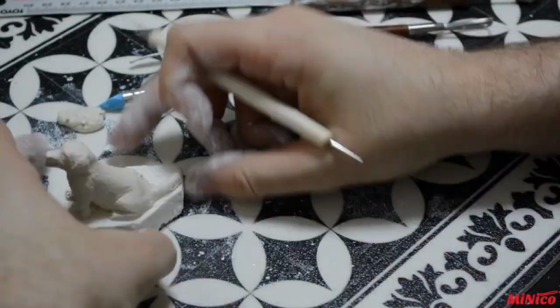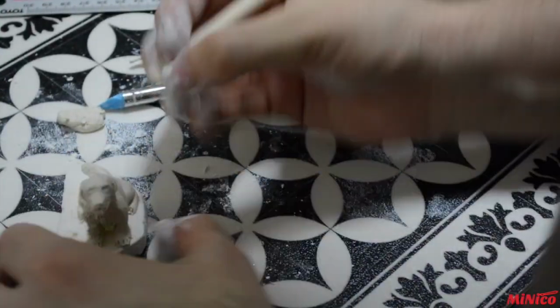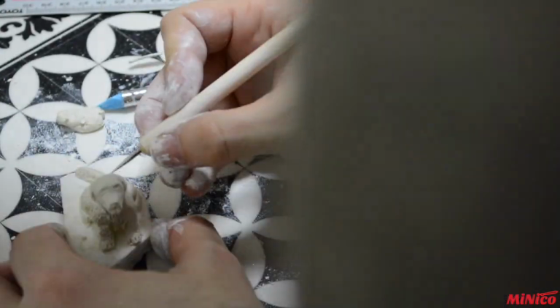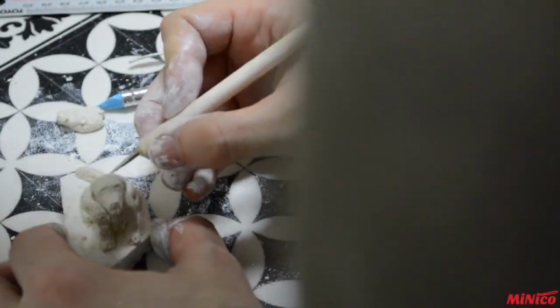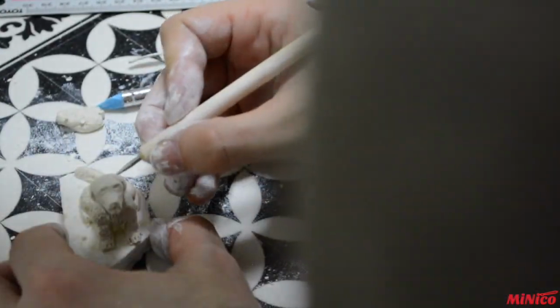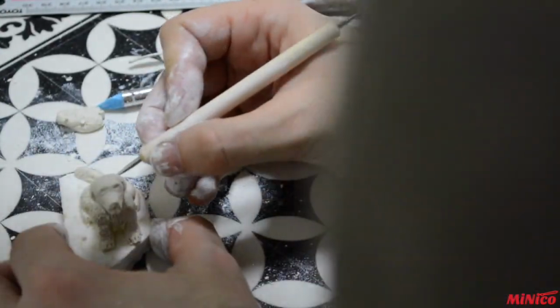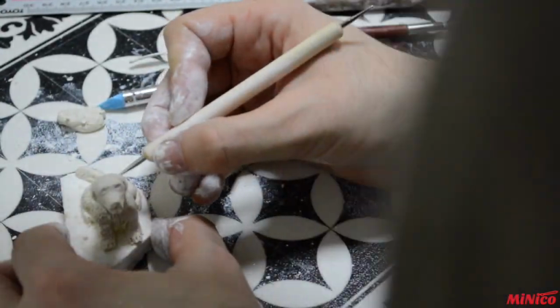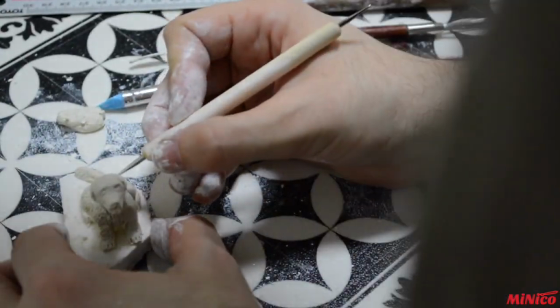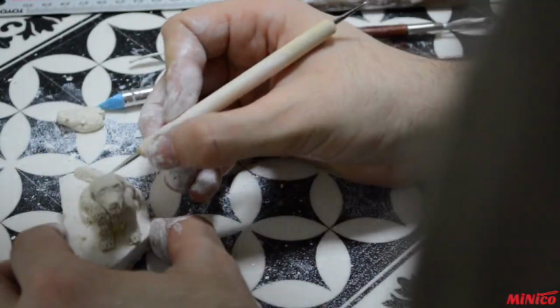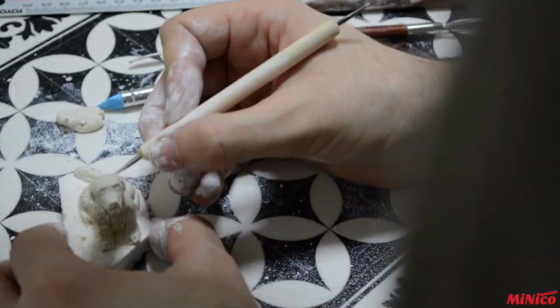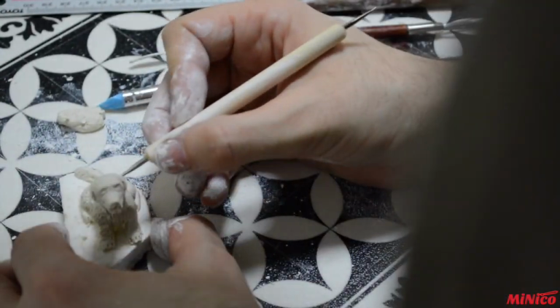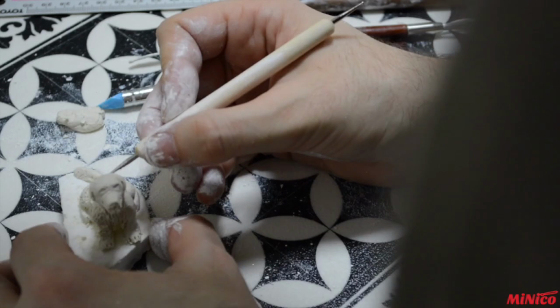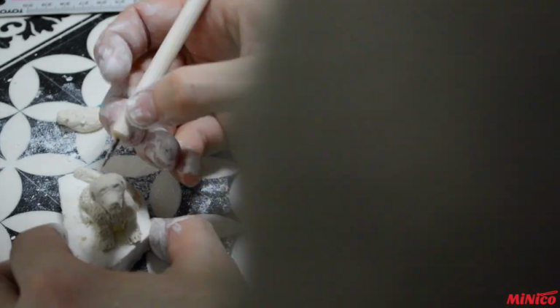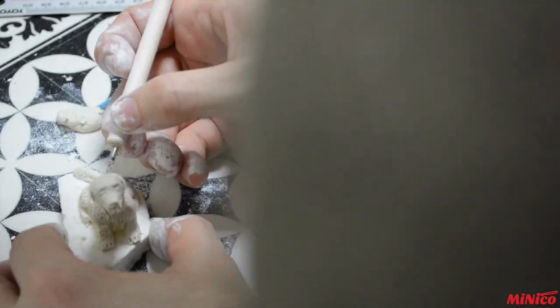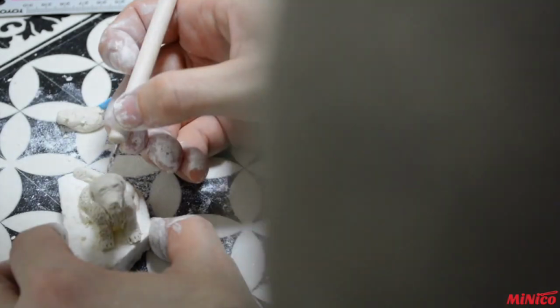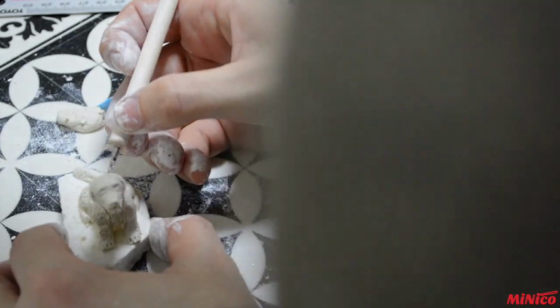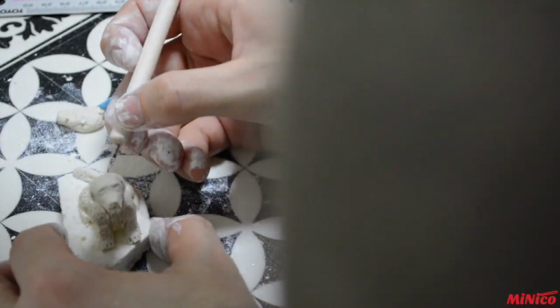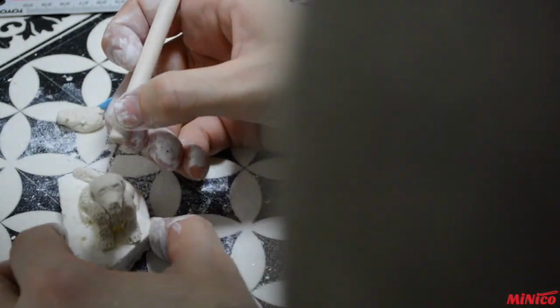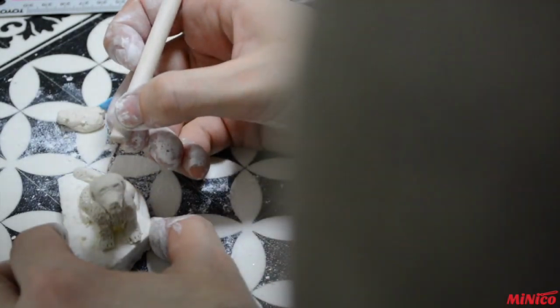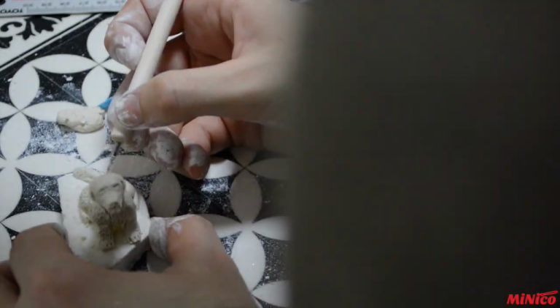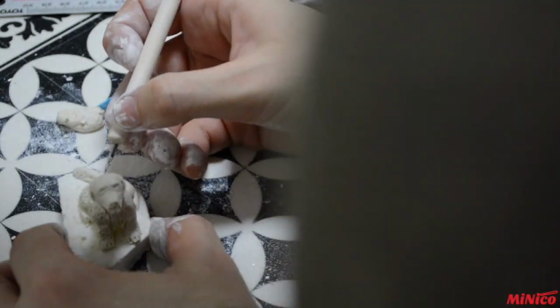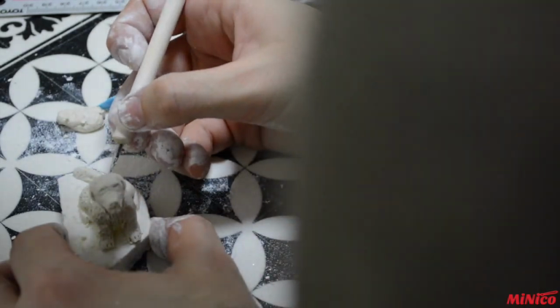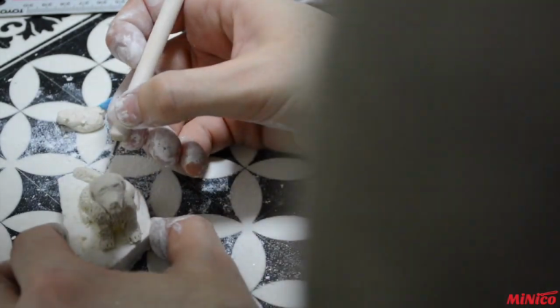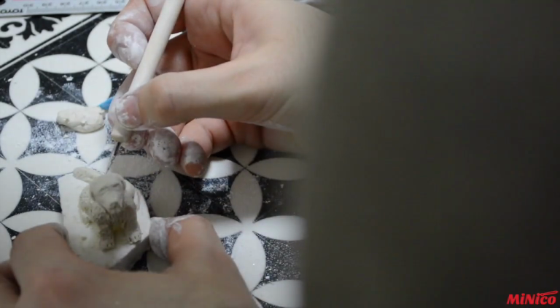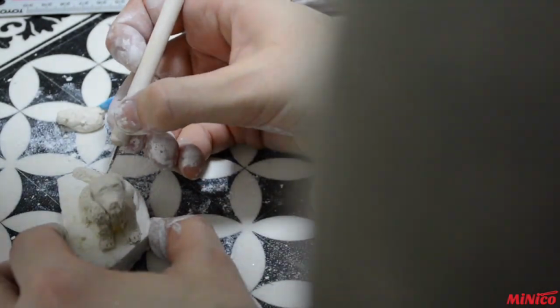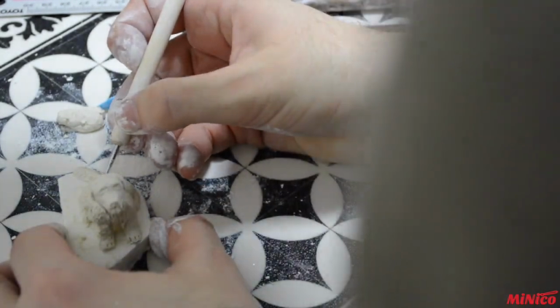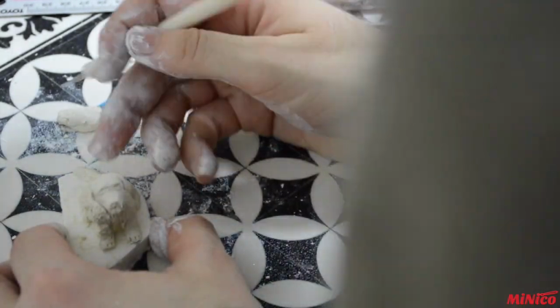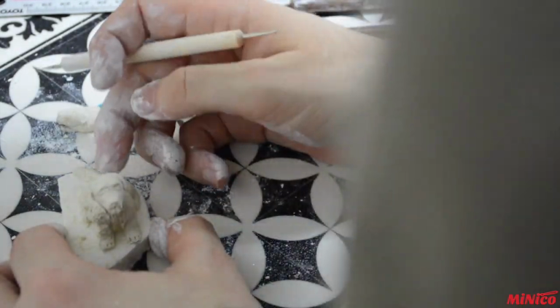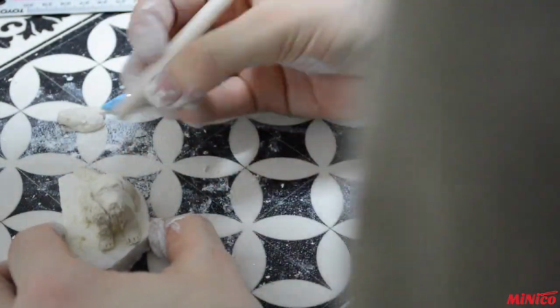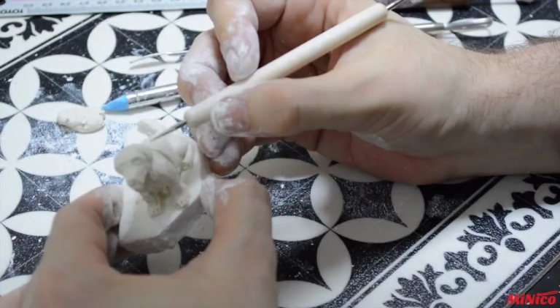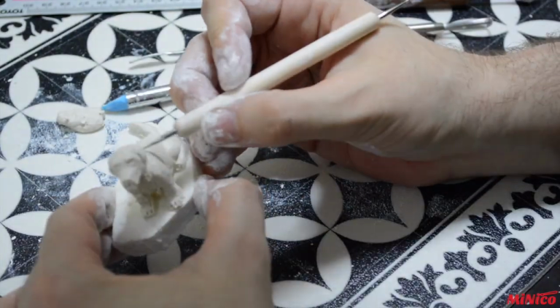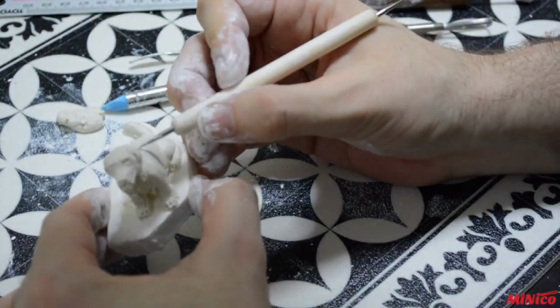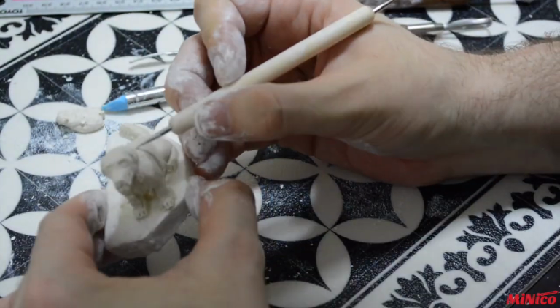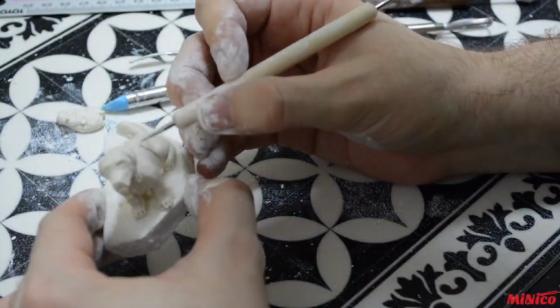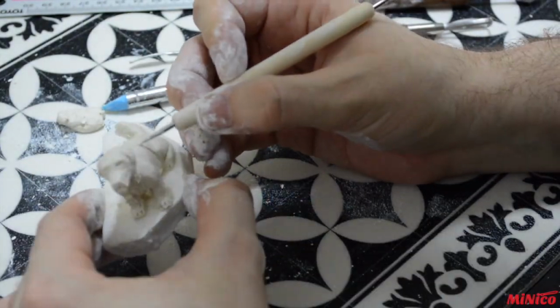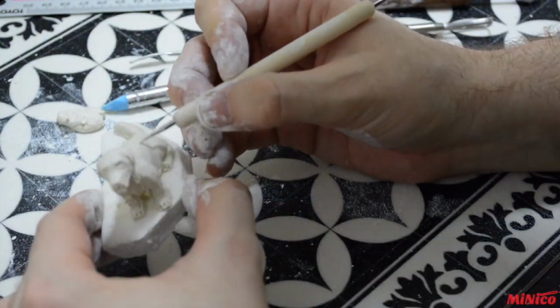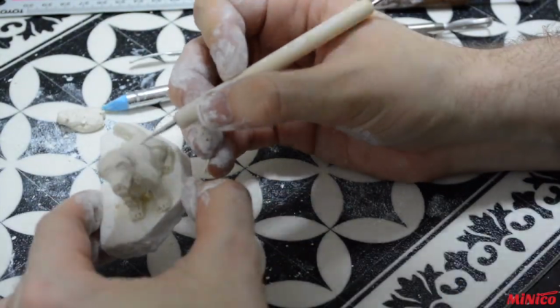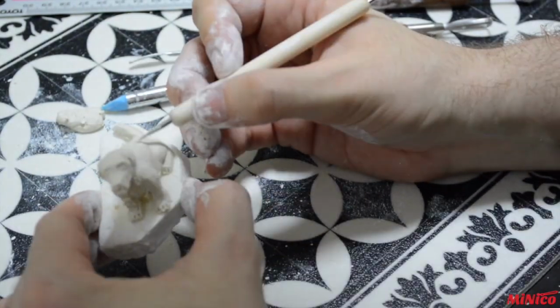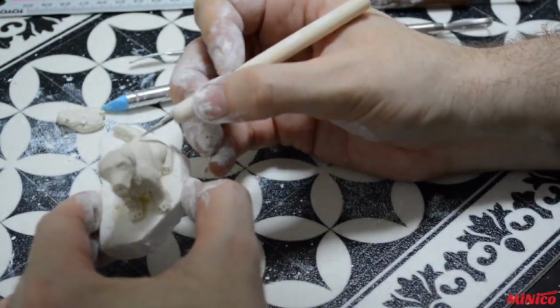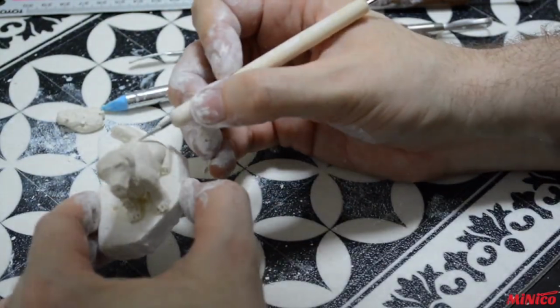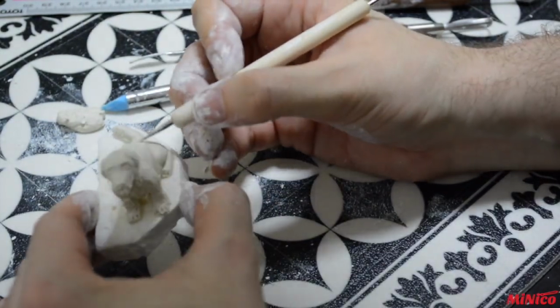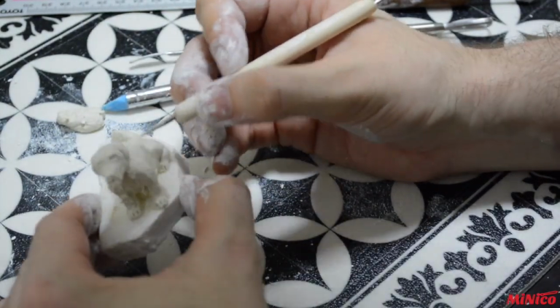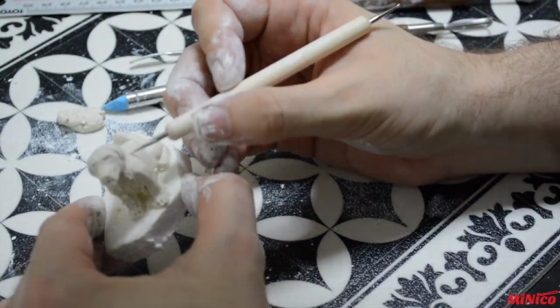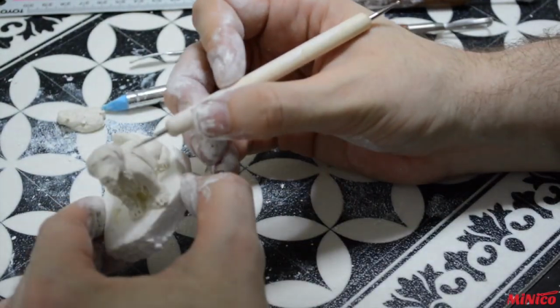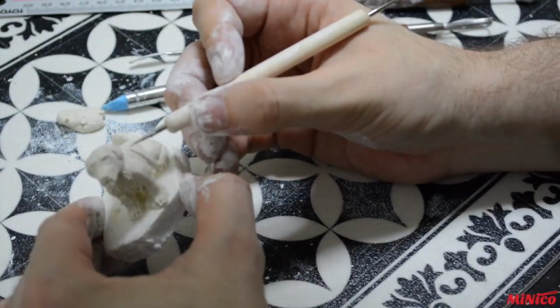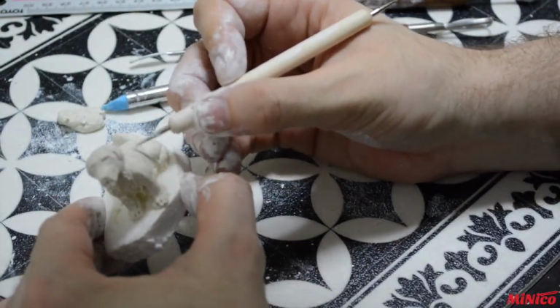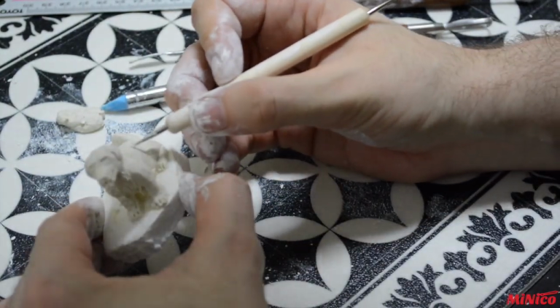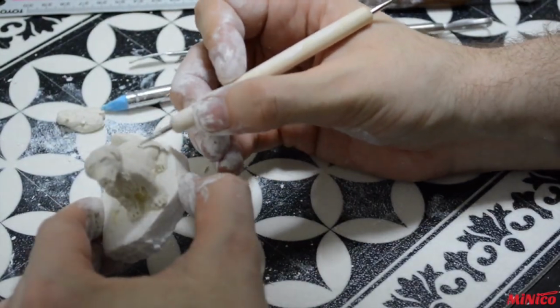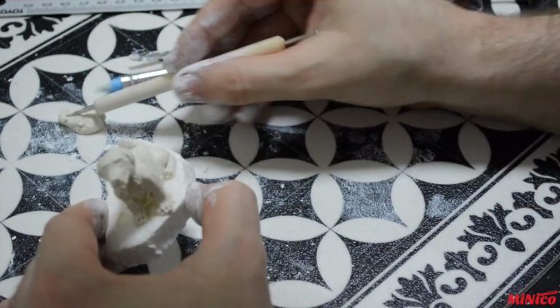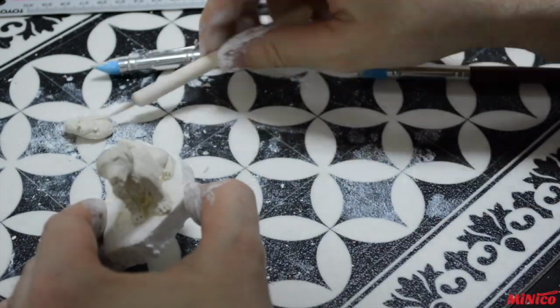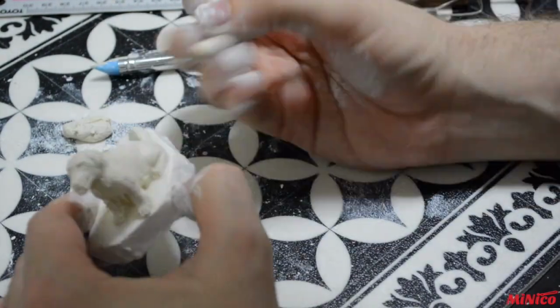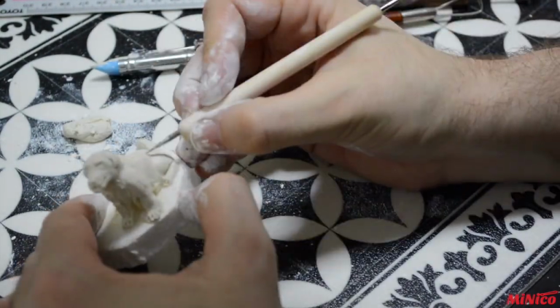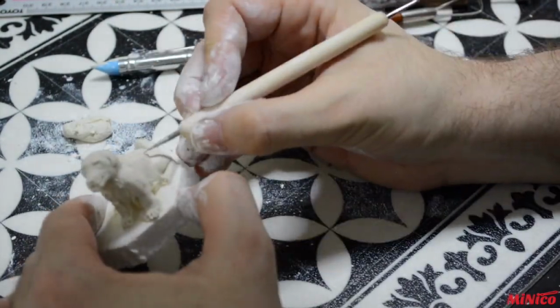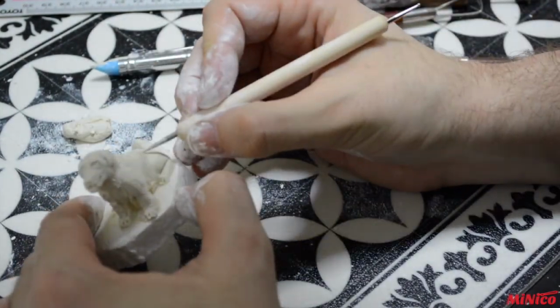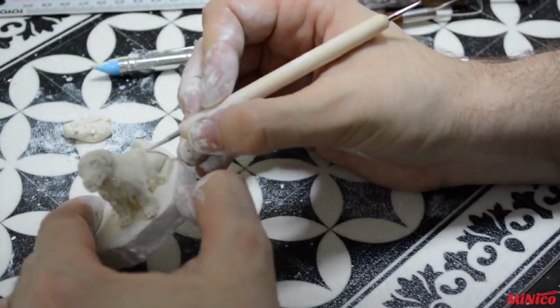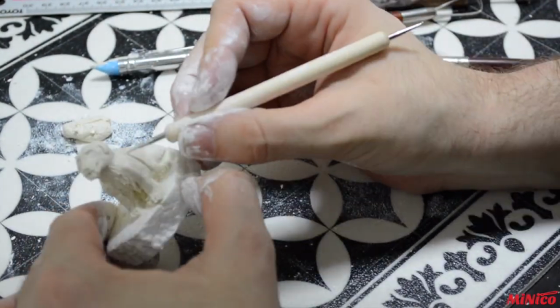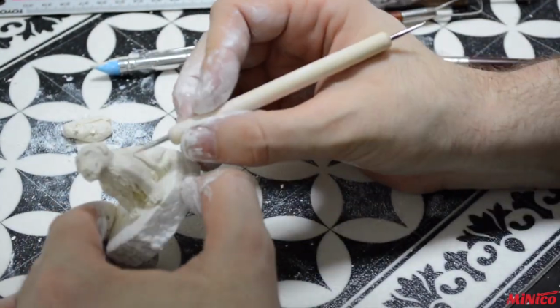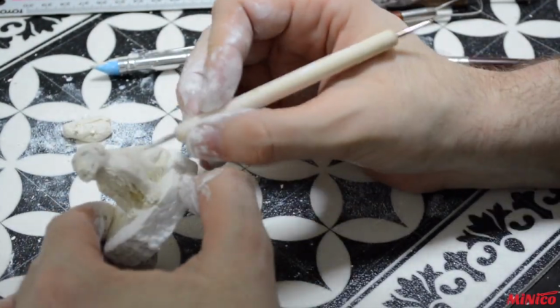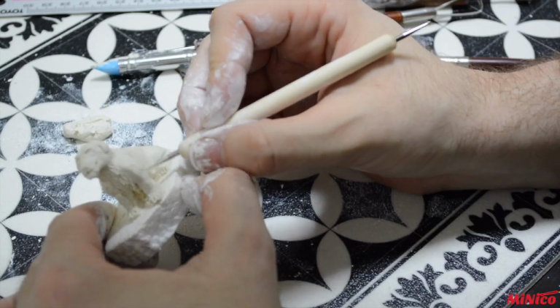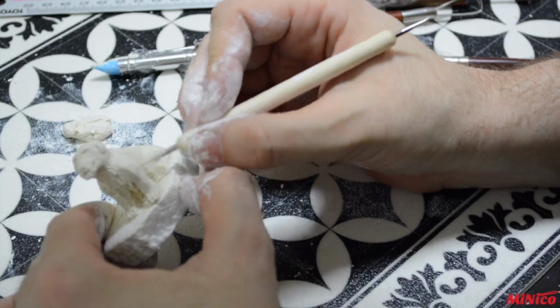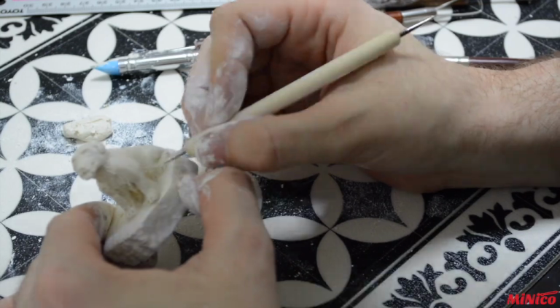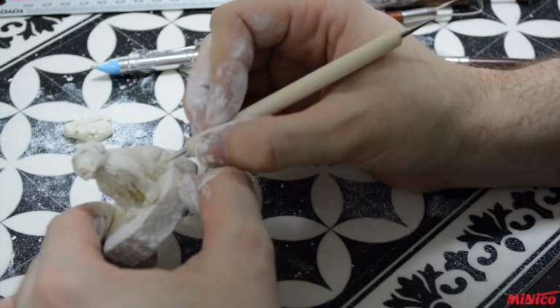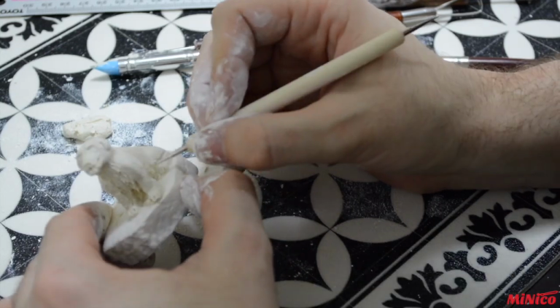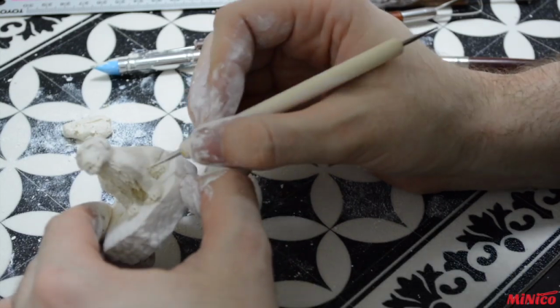This texturing takes time. As you can see, I turn my model around and always follow the hair direction.